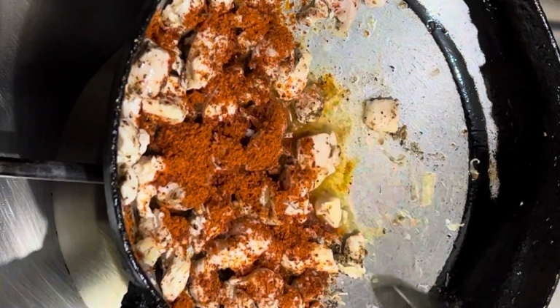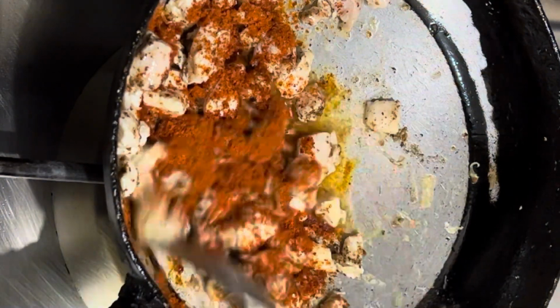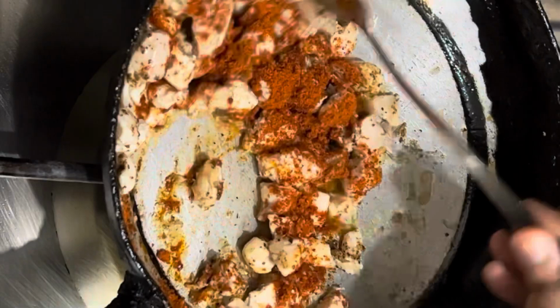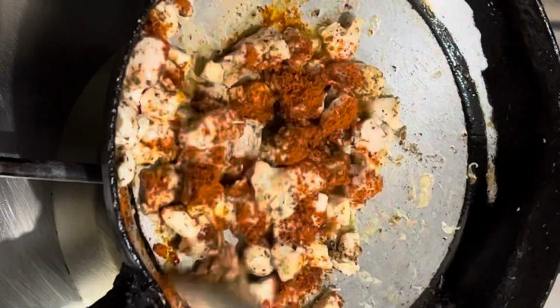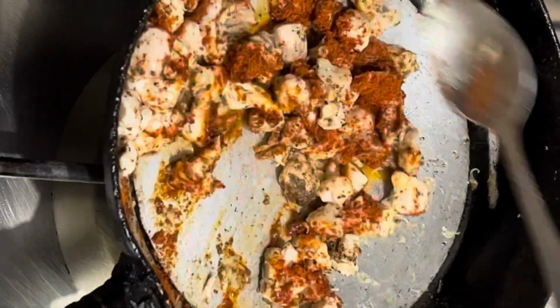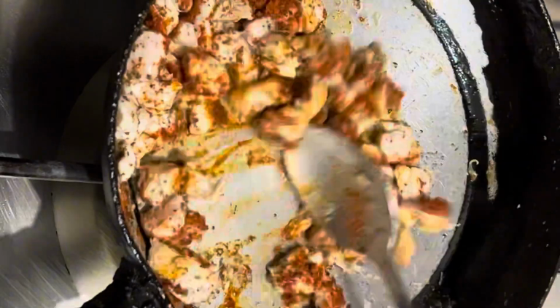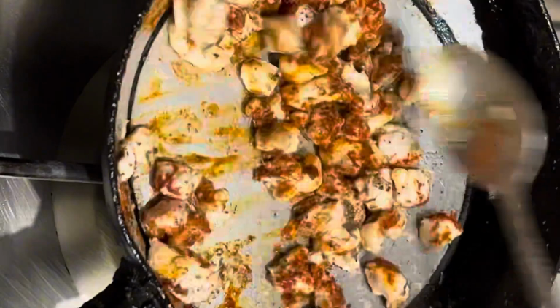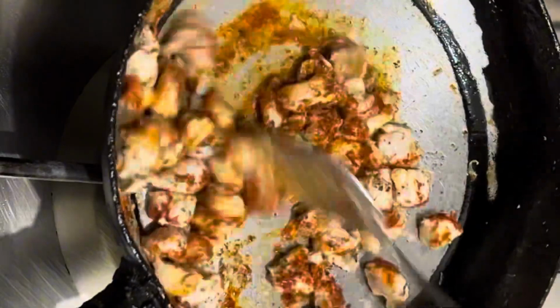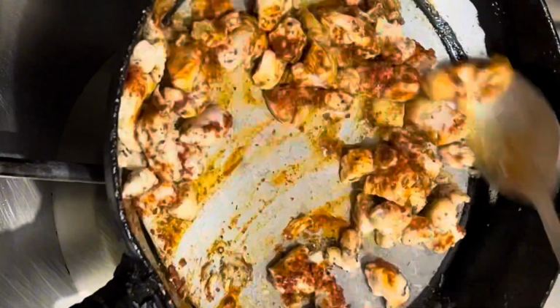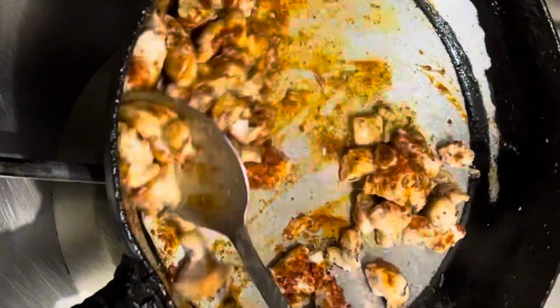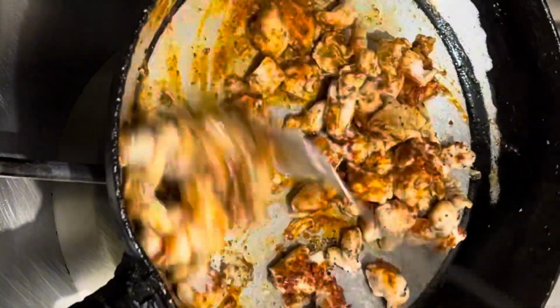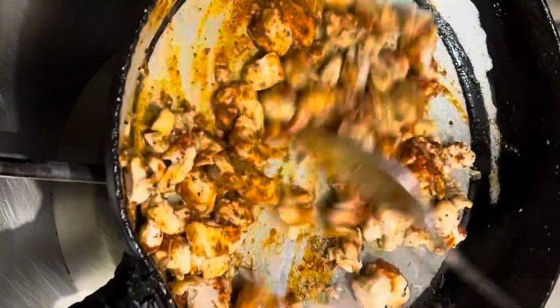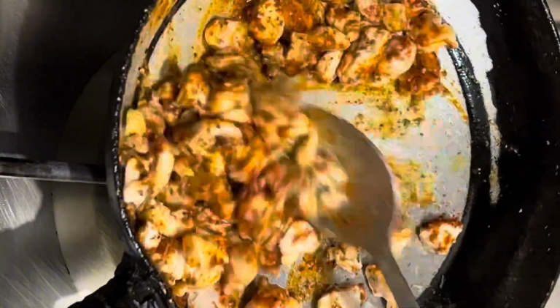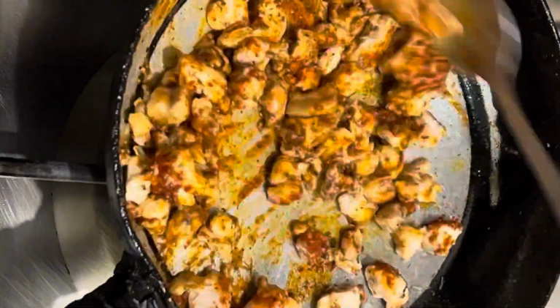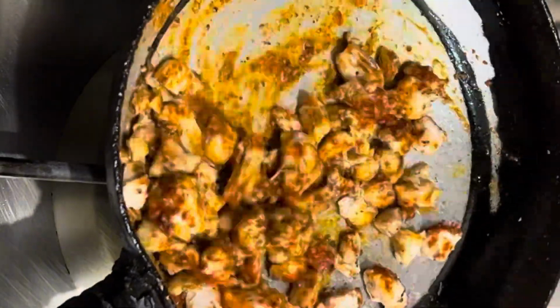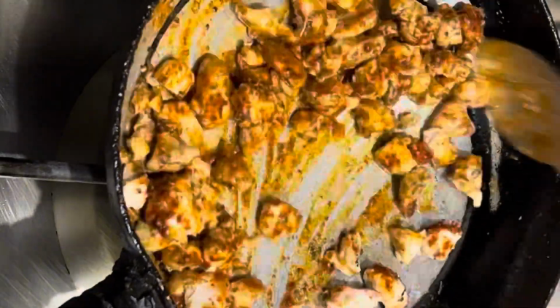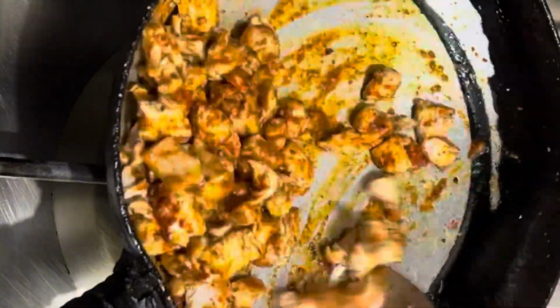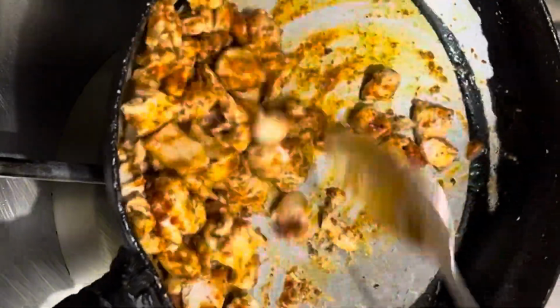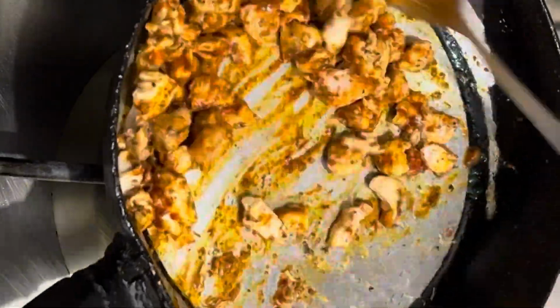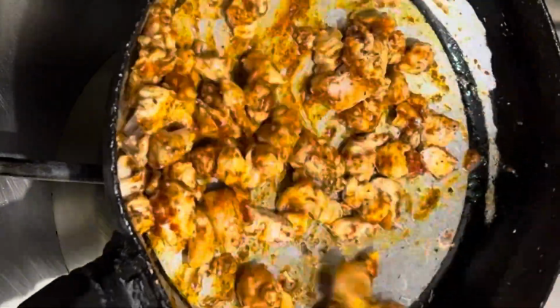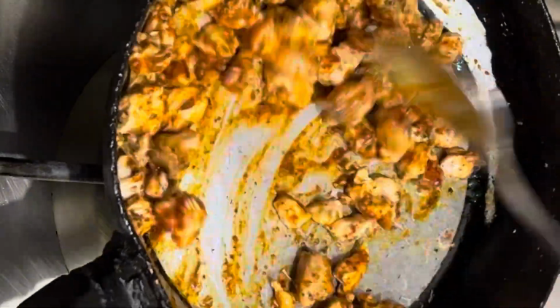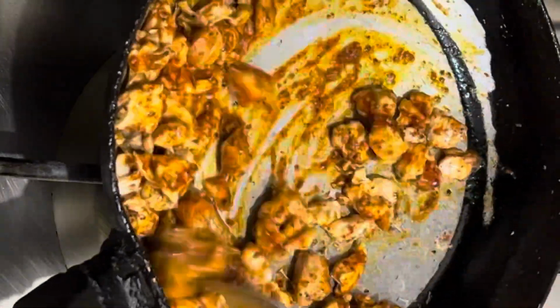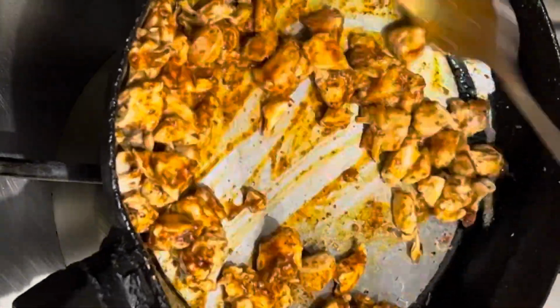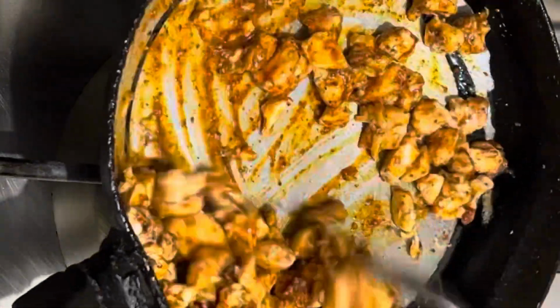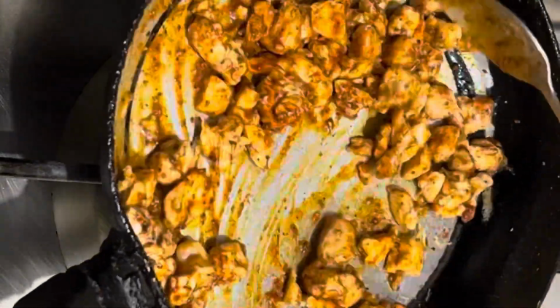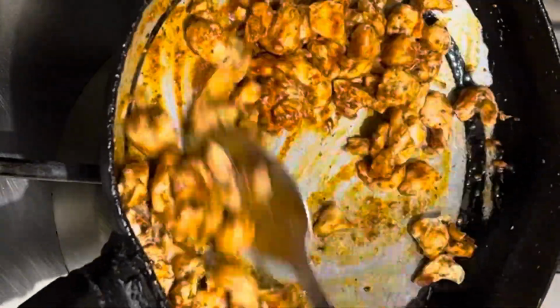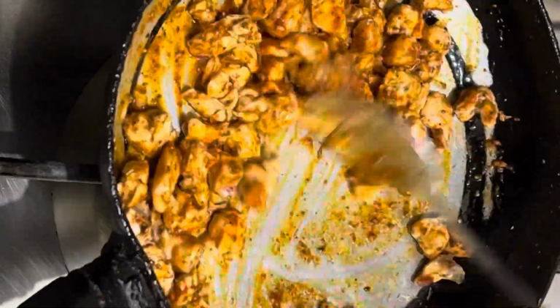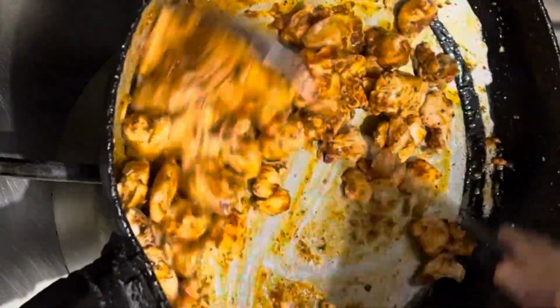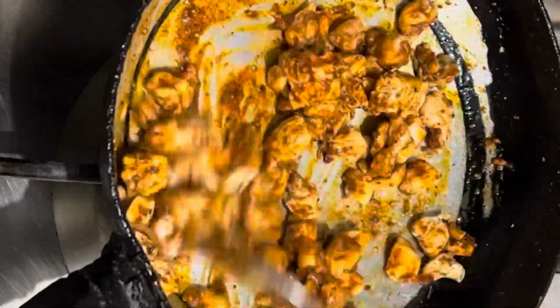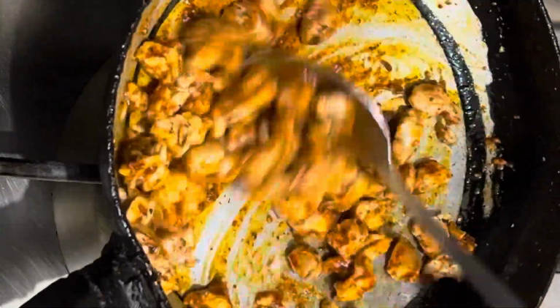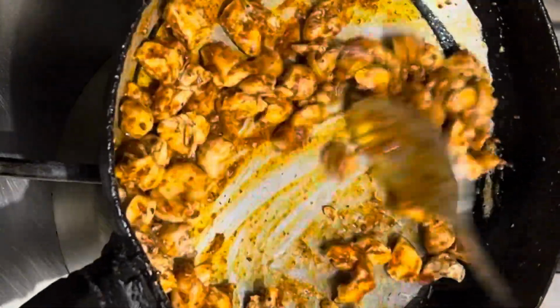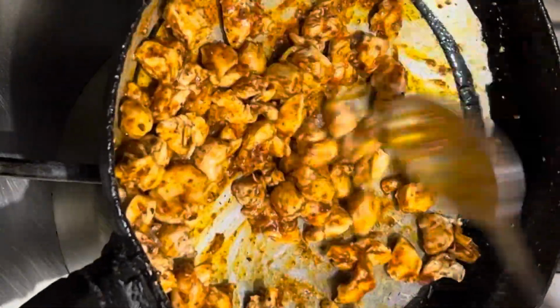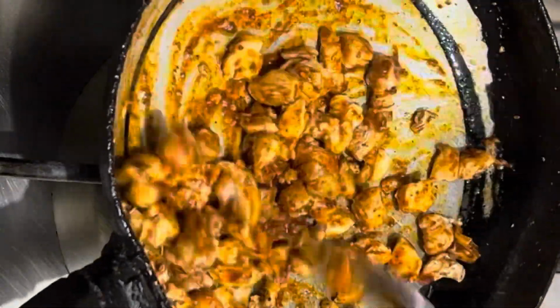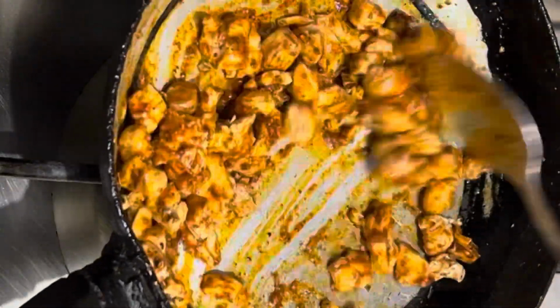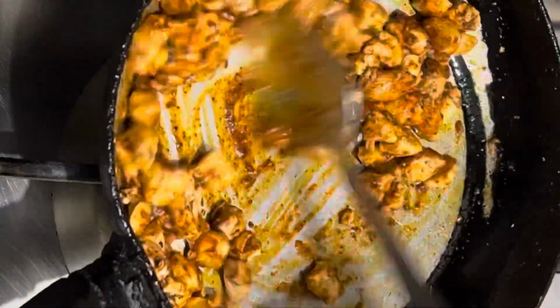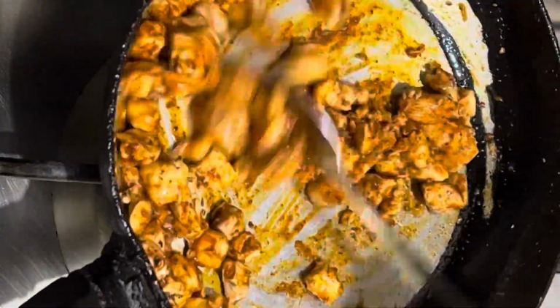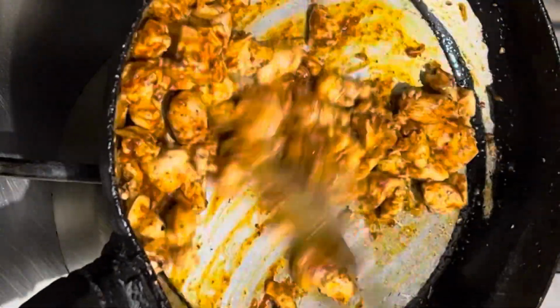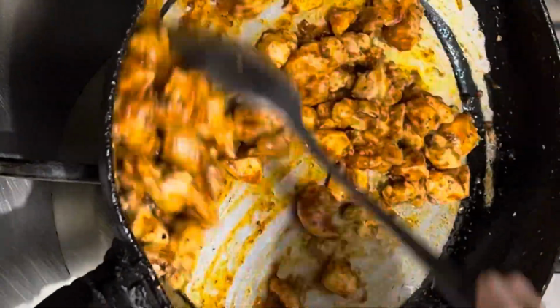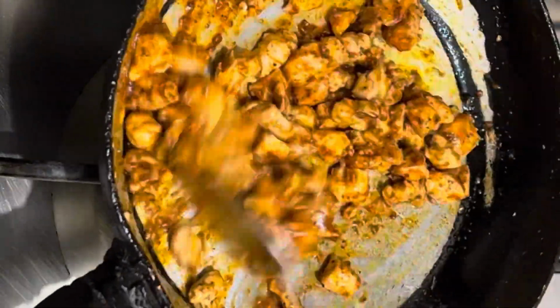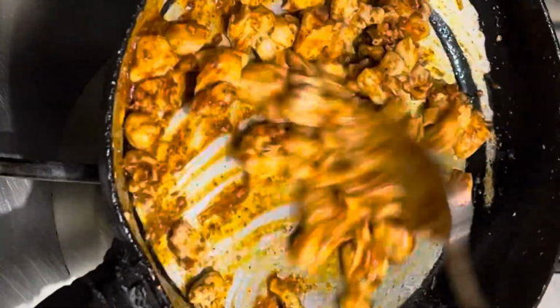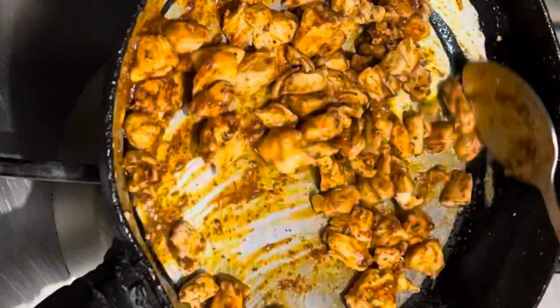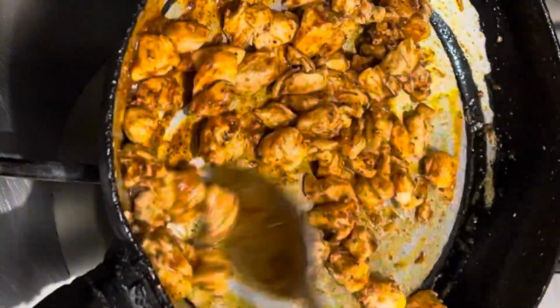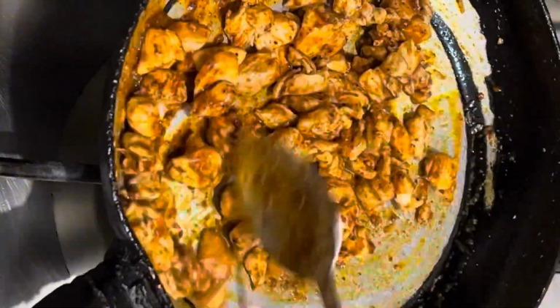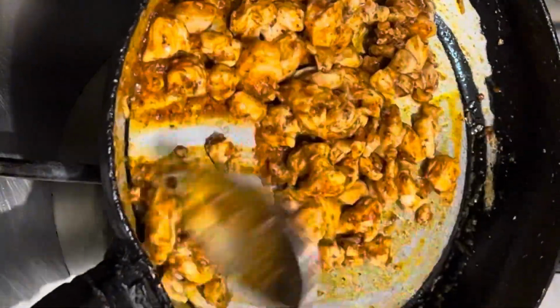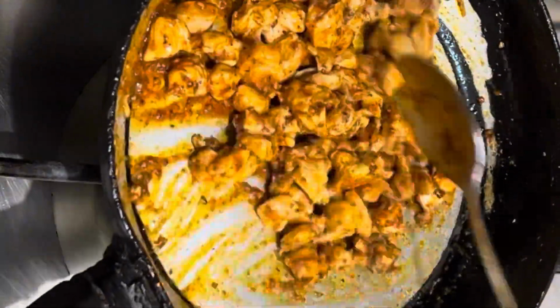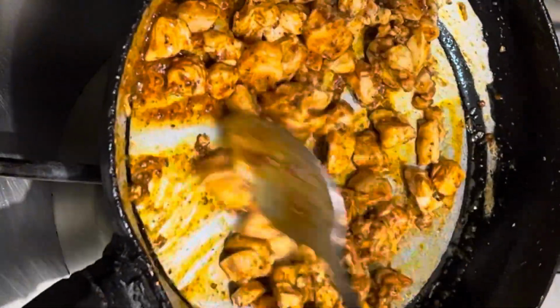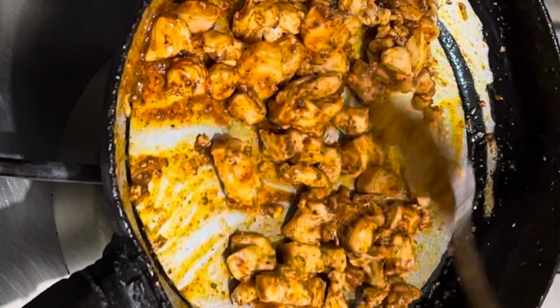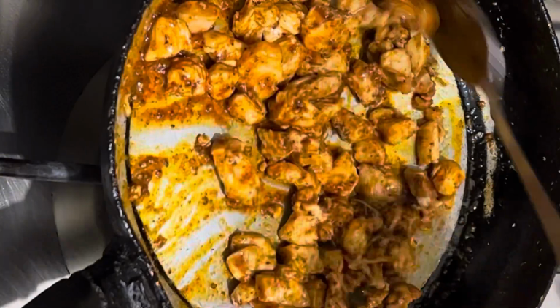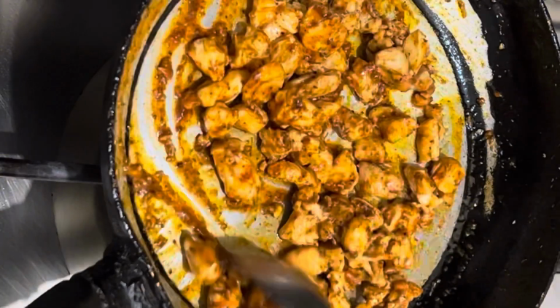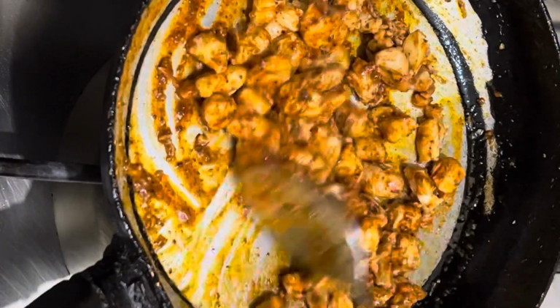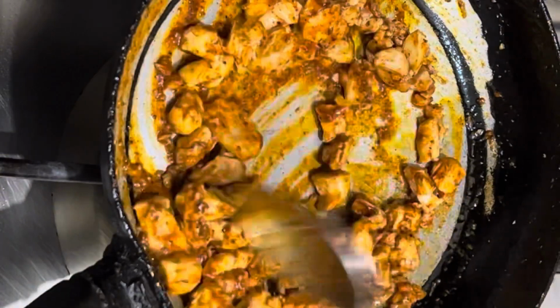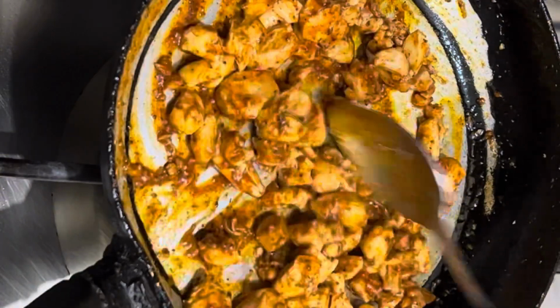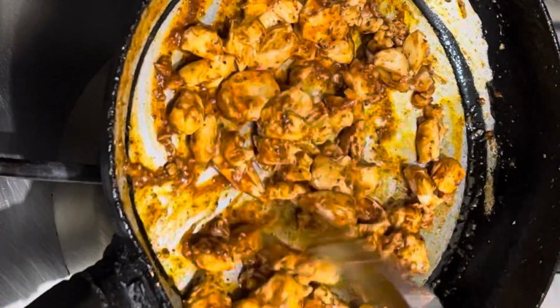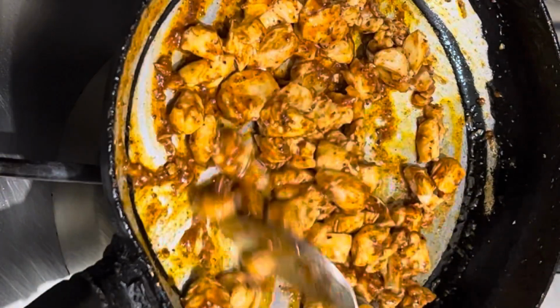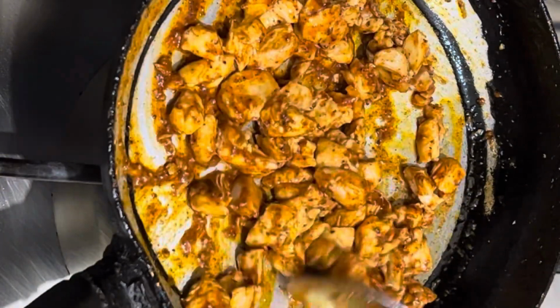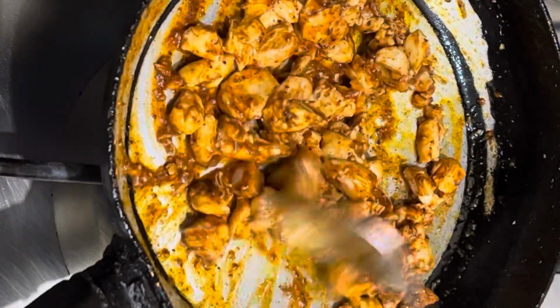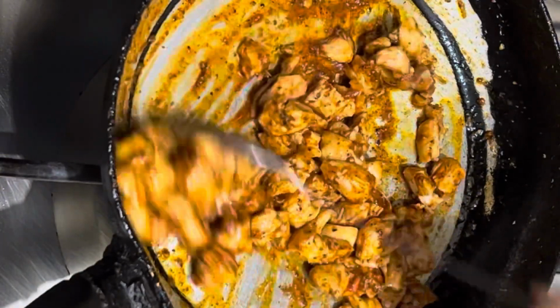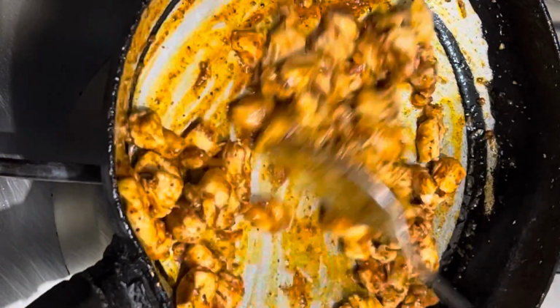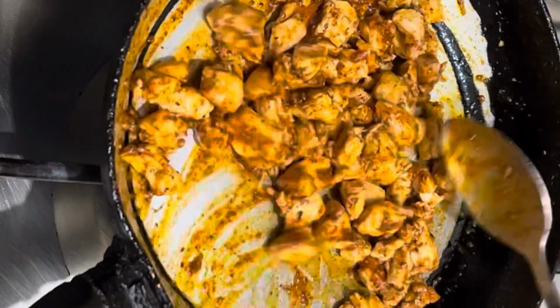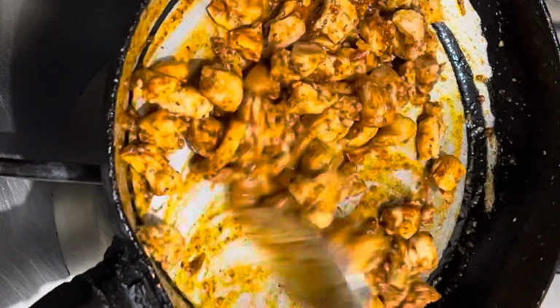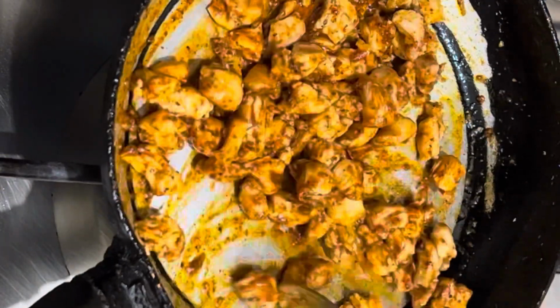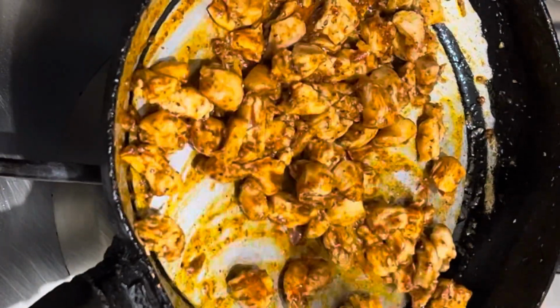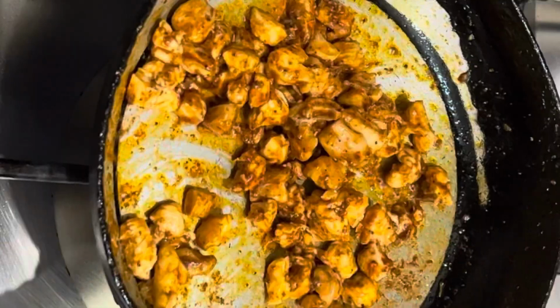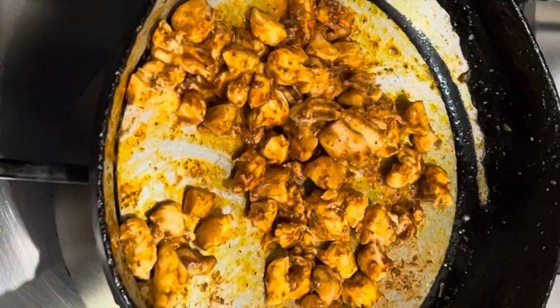I will mix it in well so that the chicken absorbs the masala properly and the spices blend in nicely.